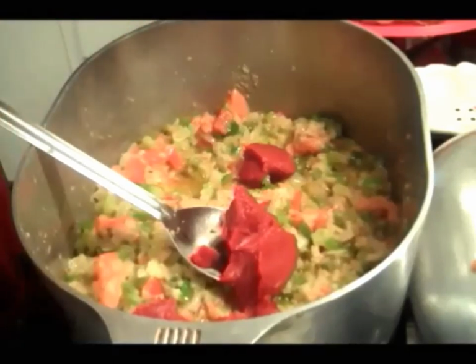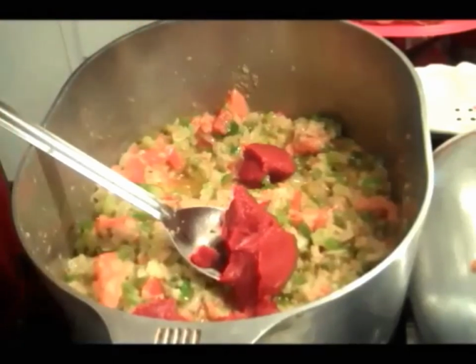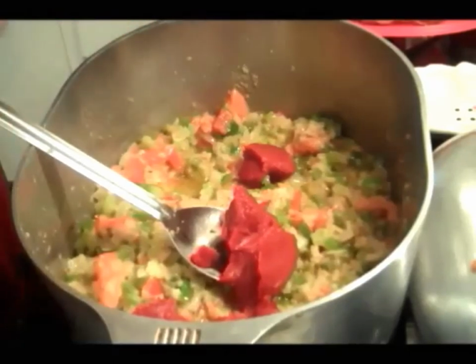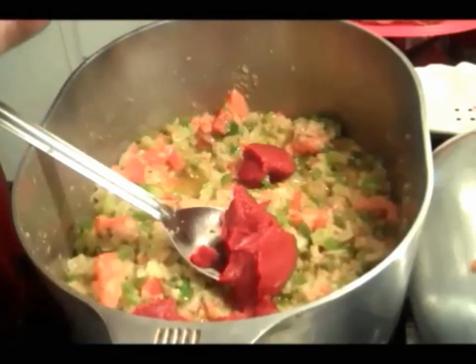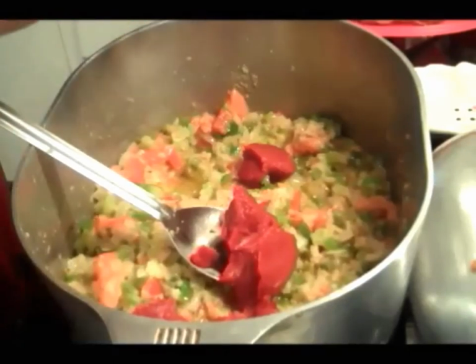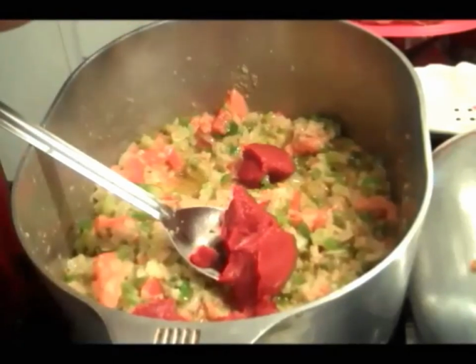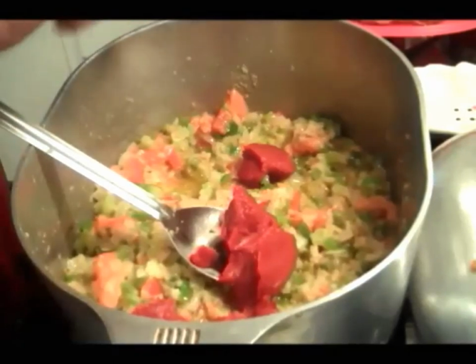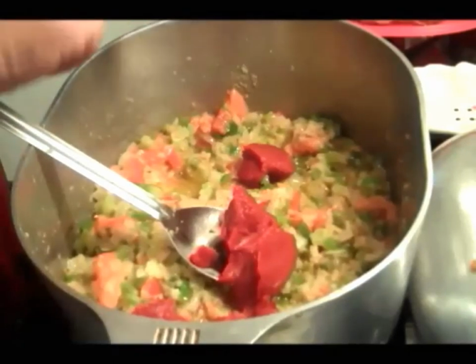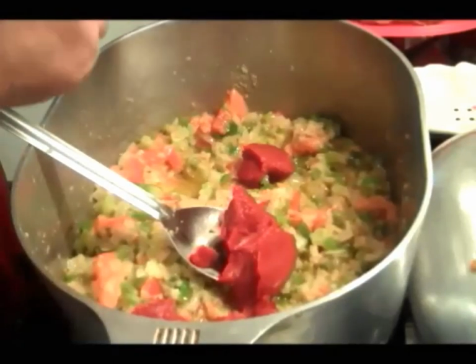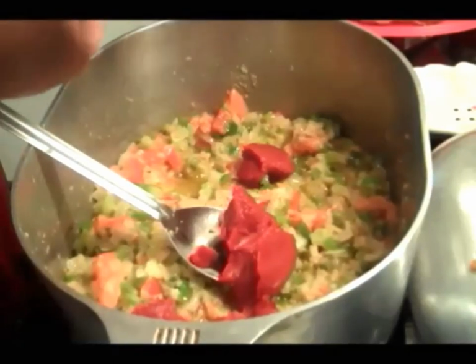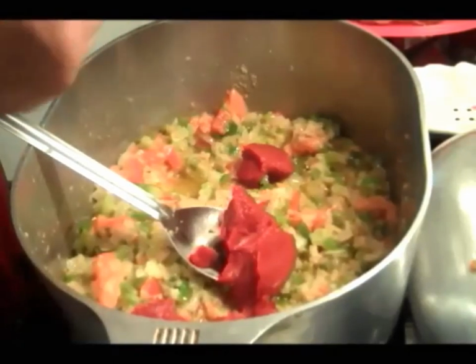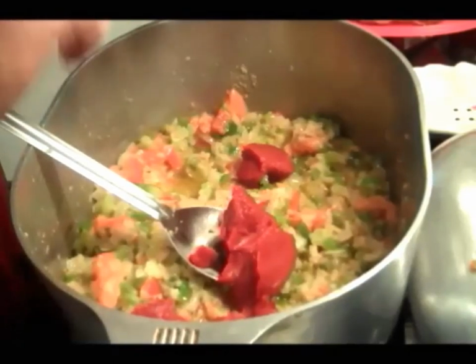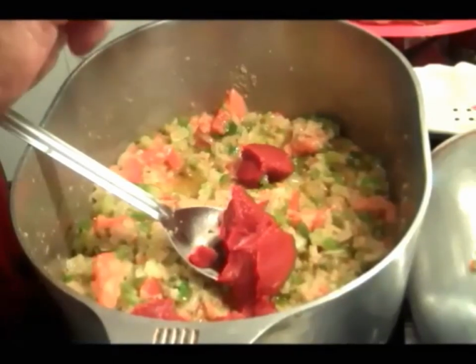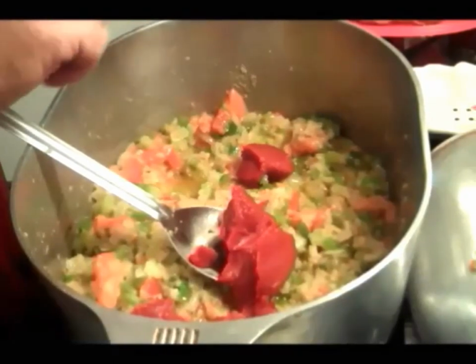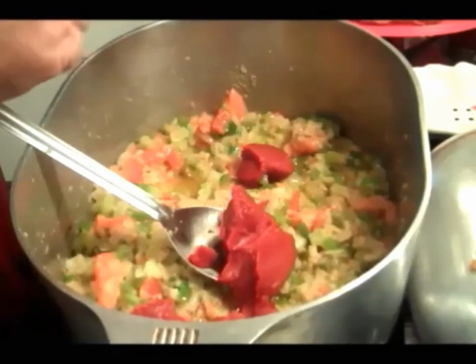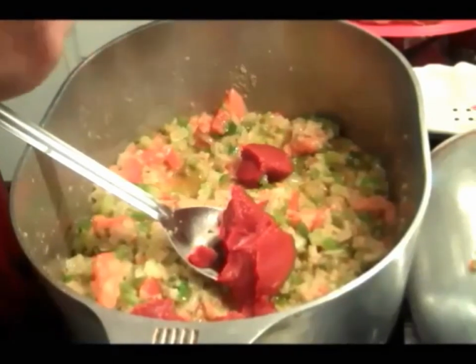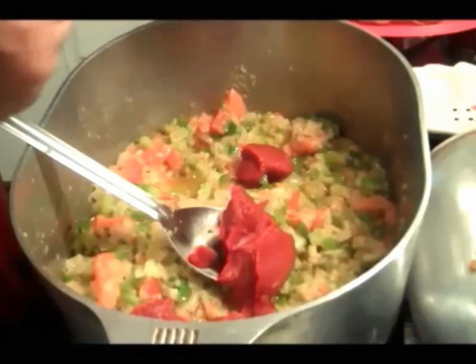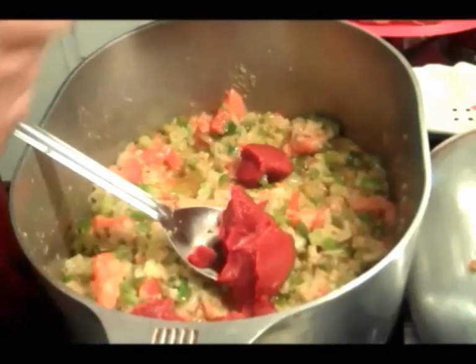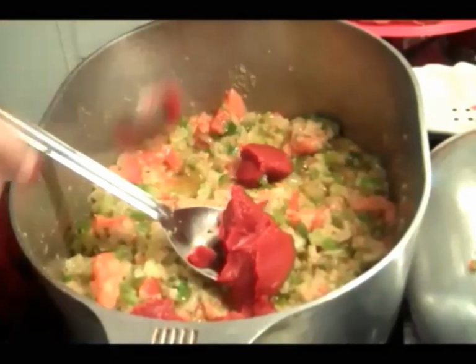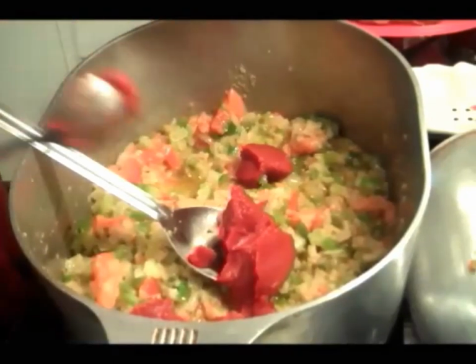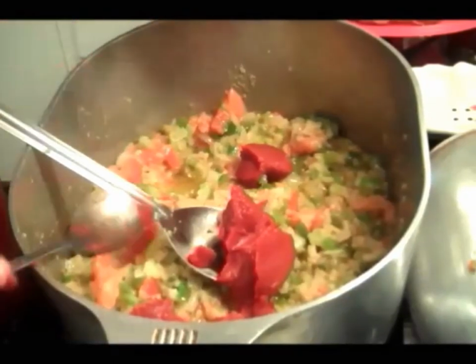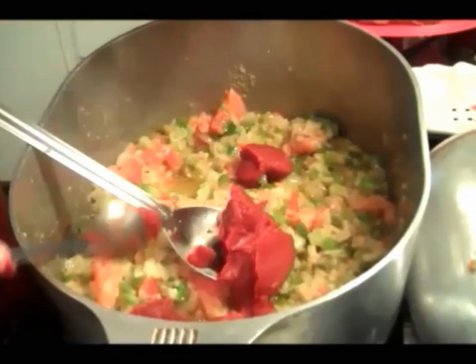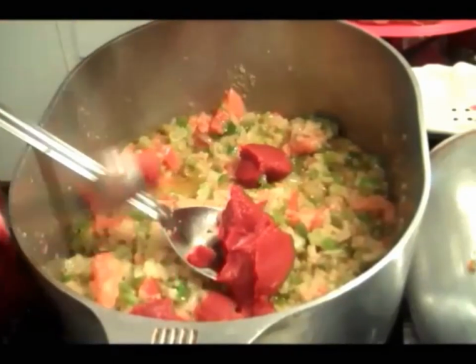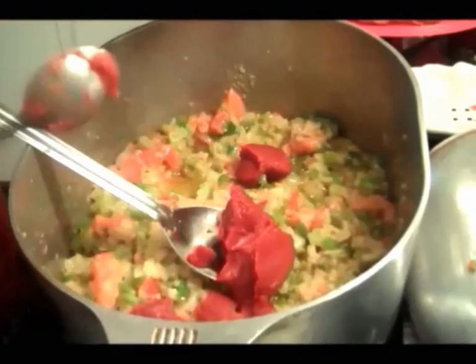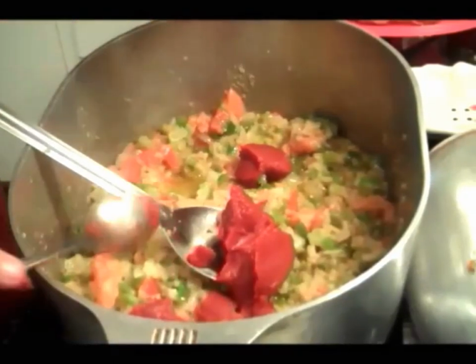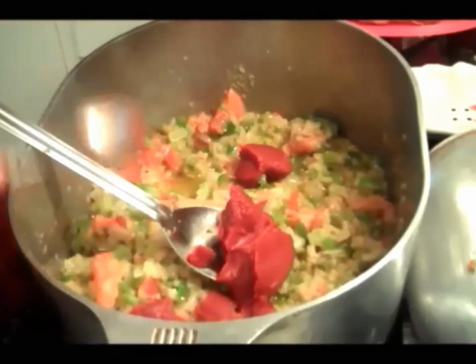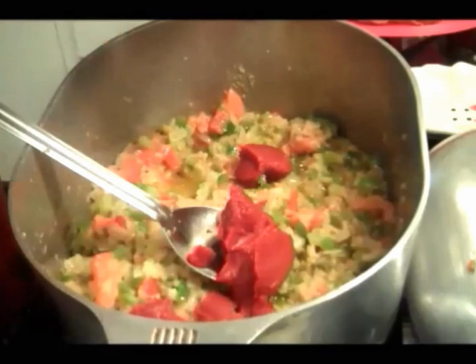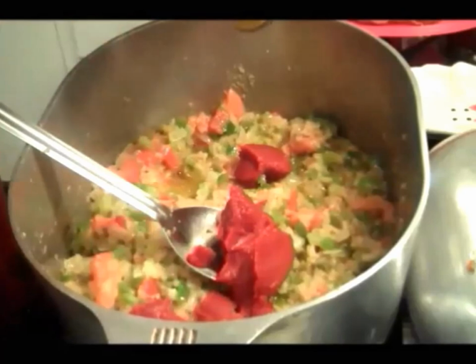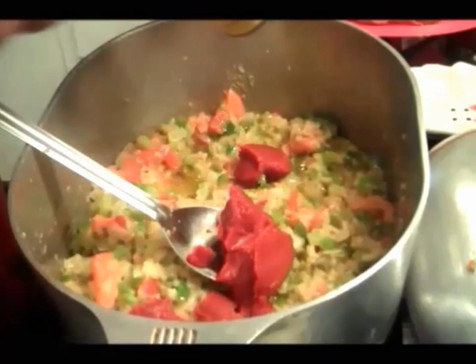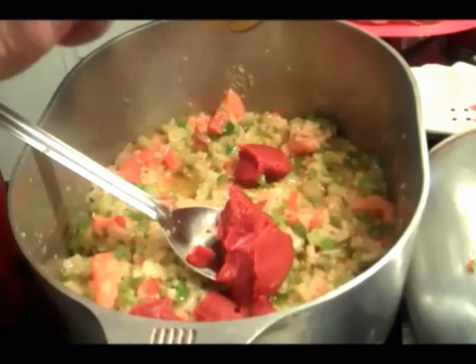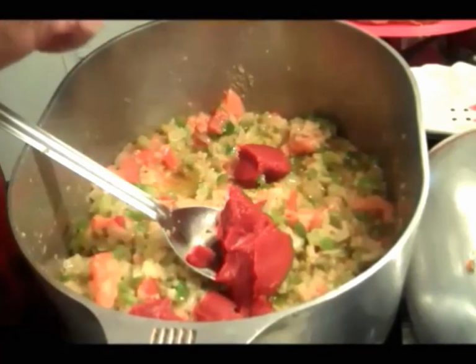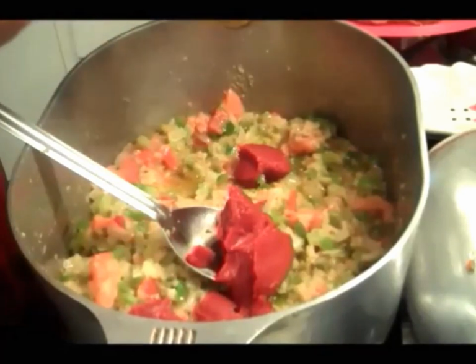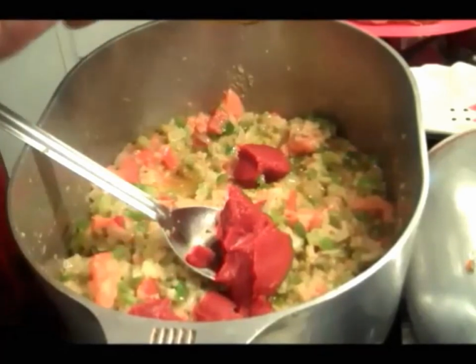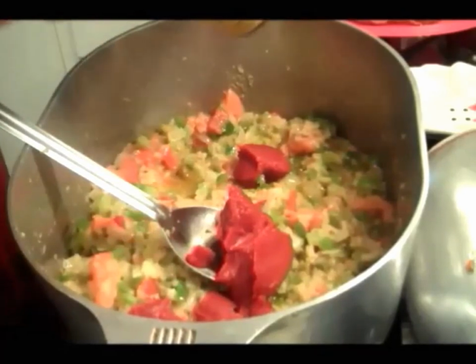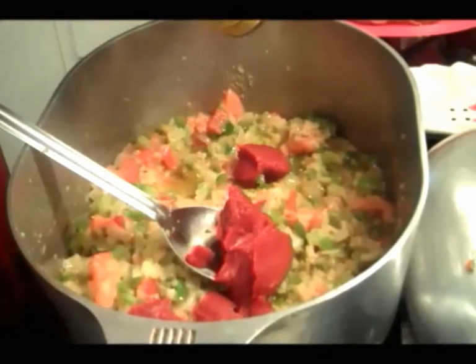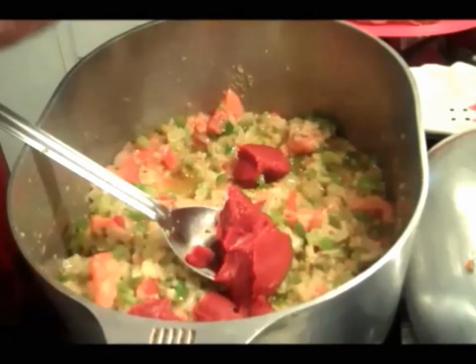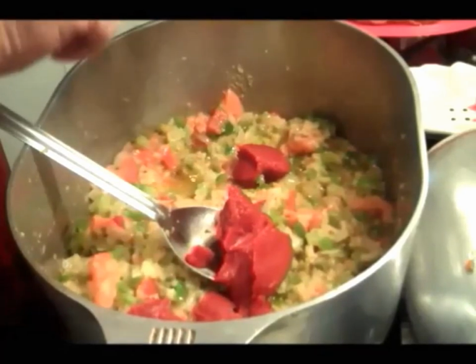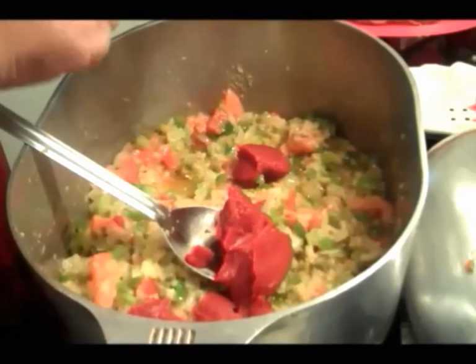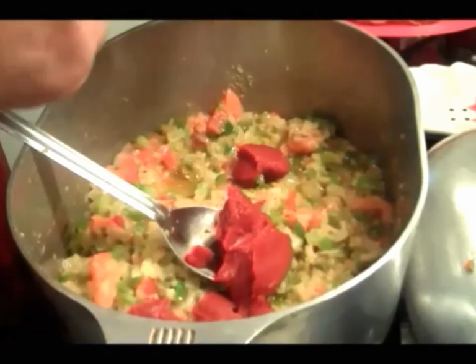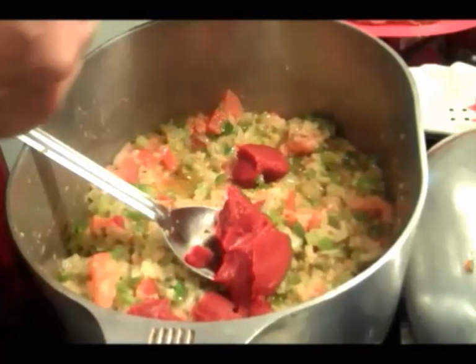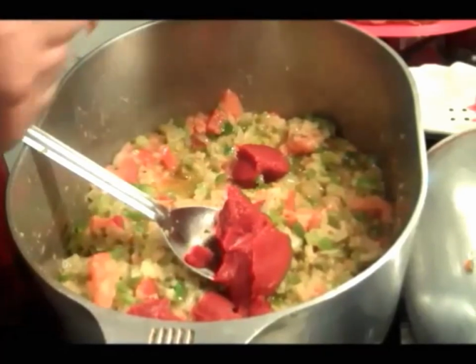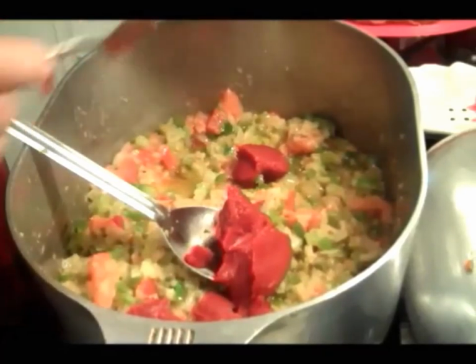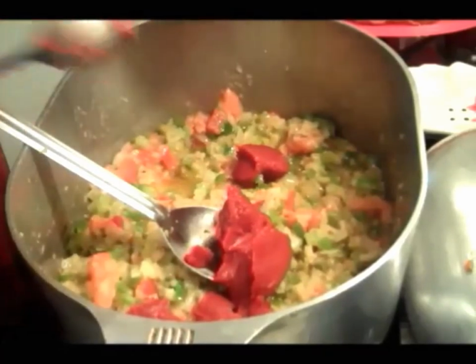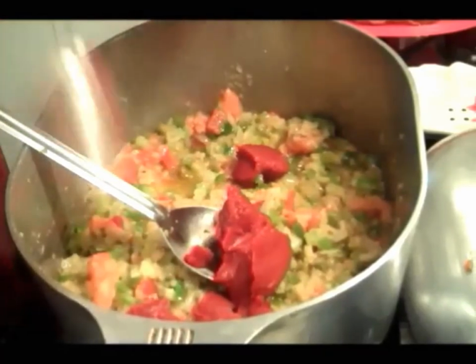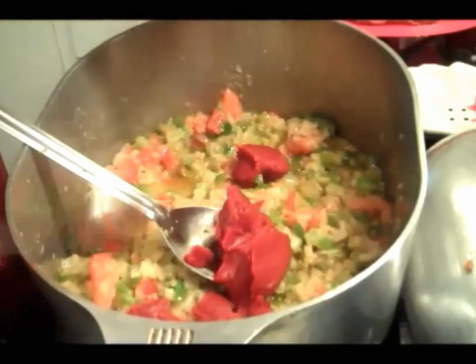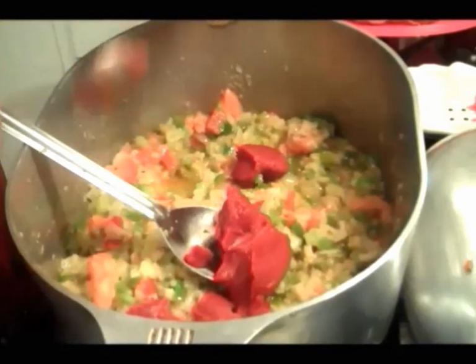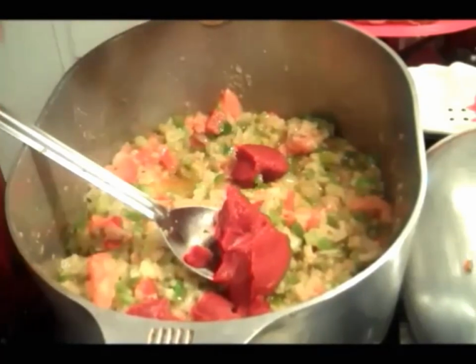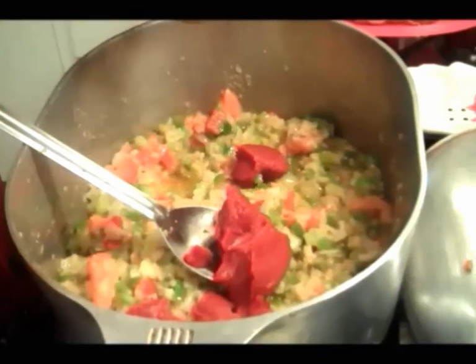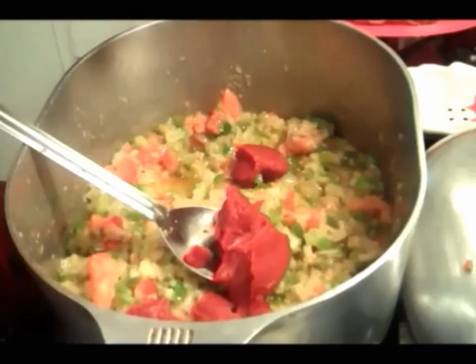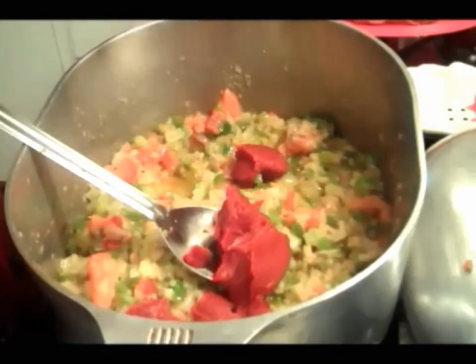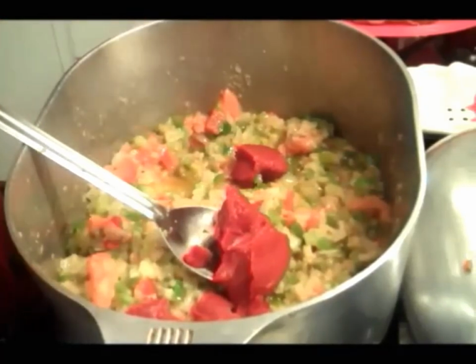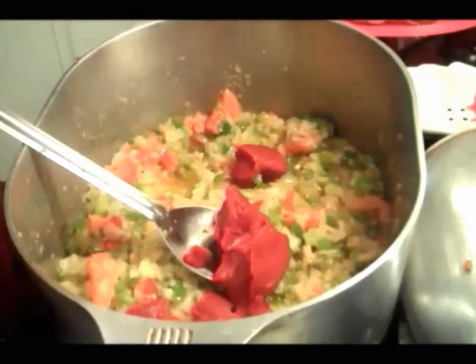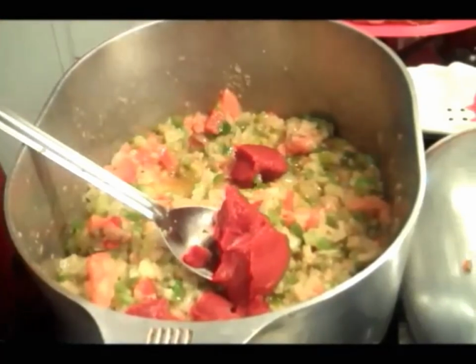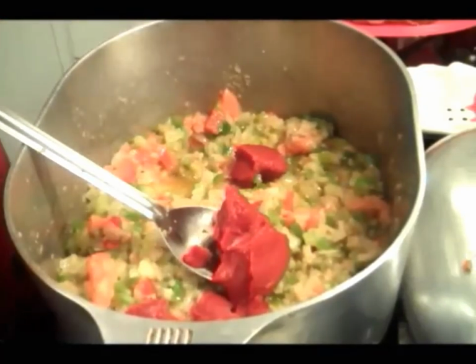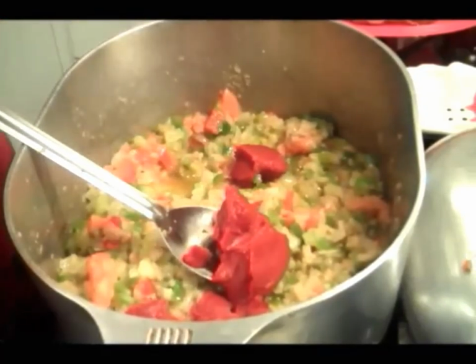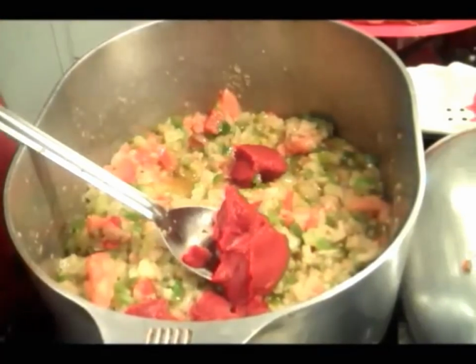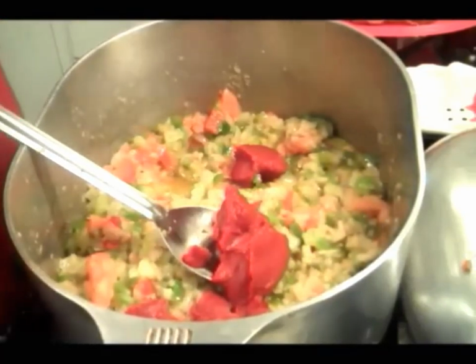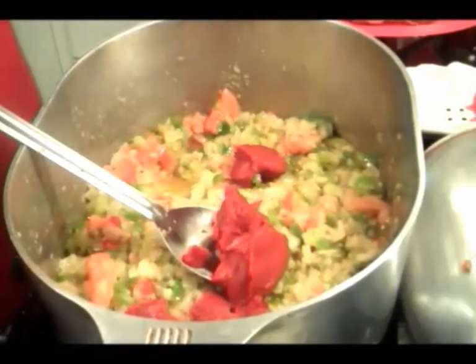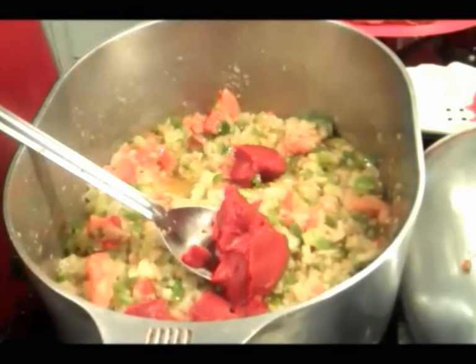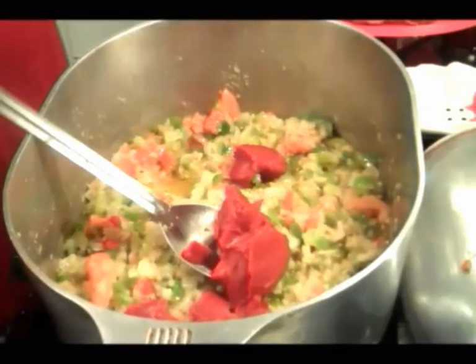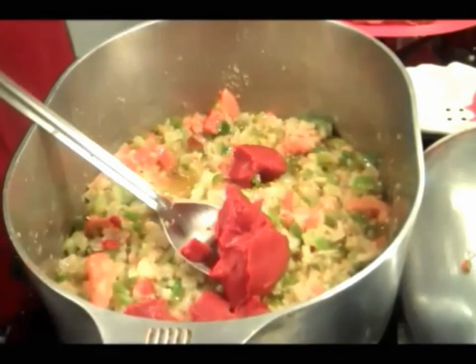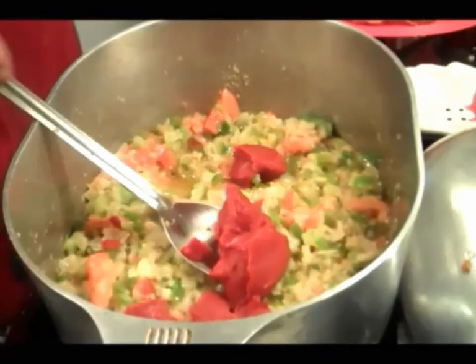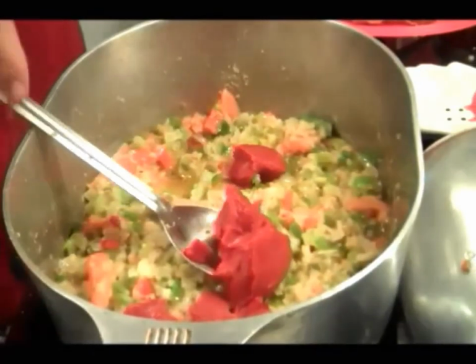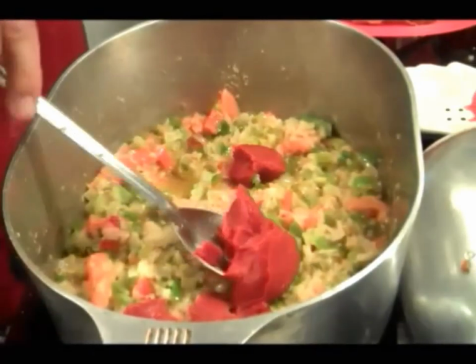I don't have to worry about my chicken — my chicken's already kinda brown. Alright, close that up.